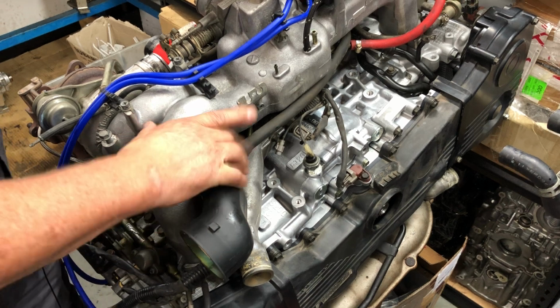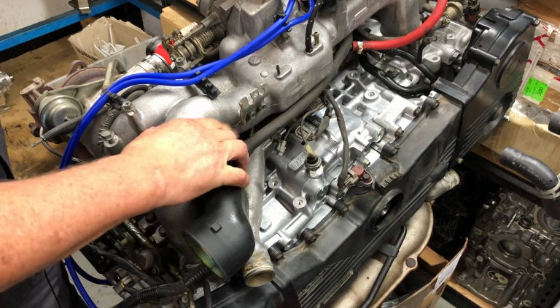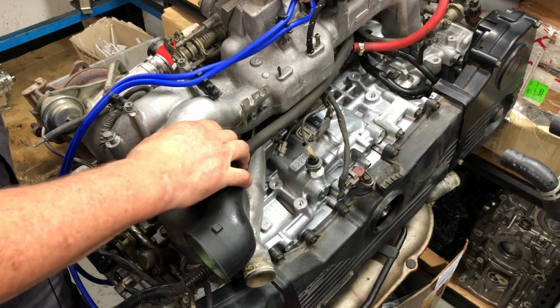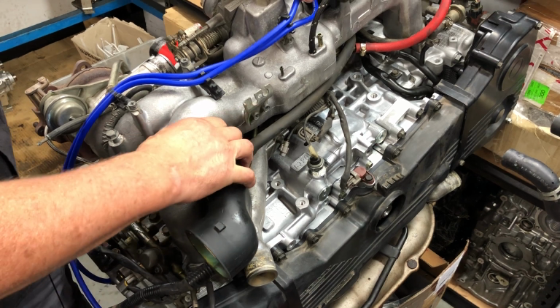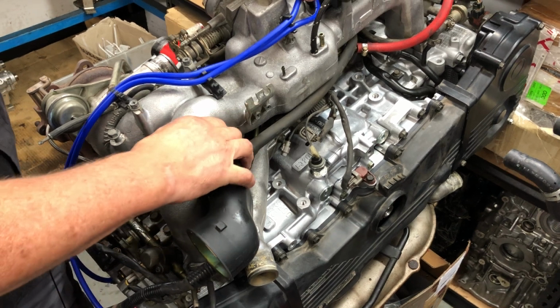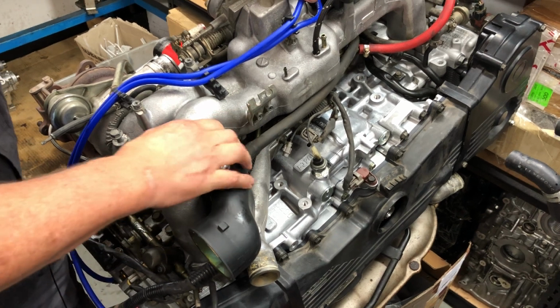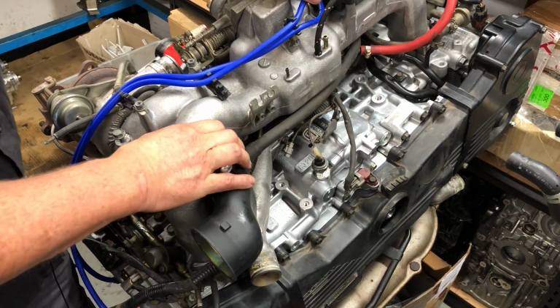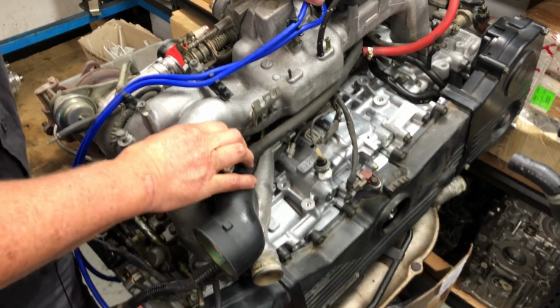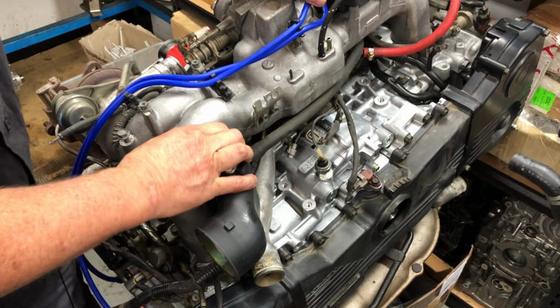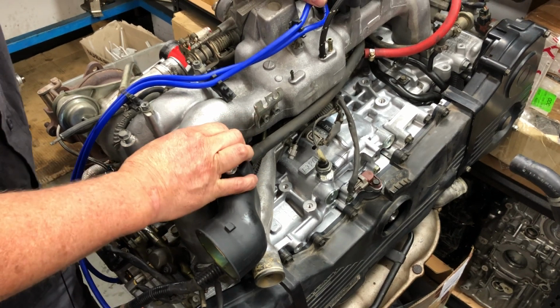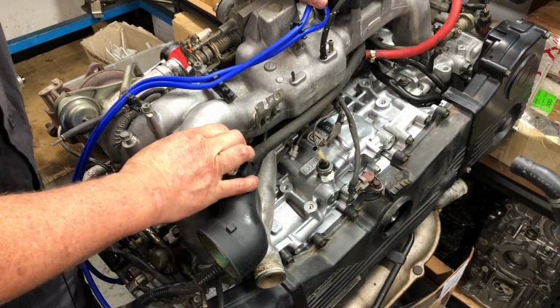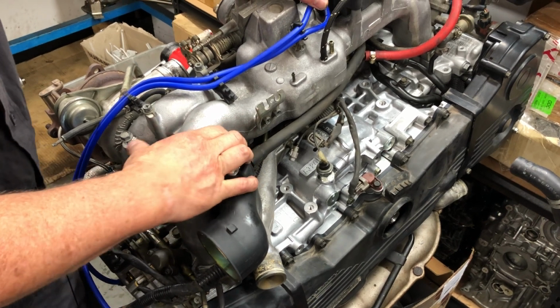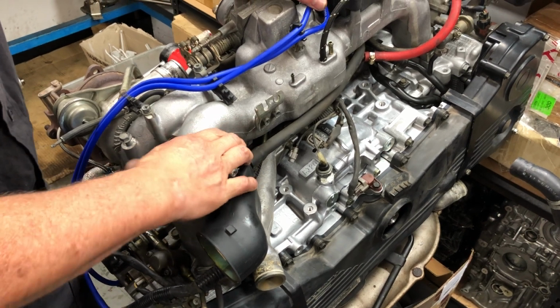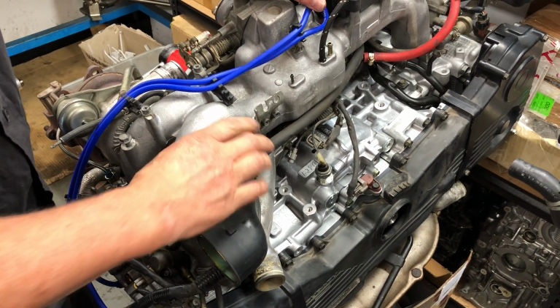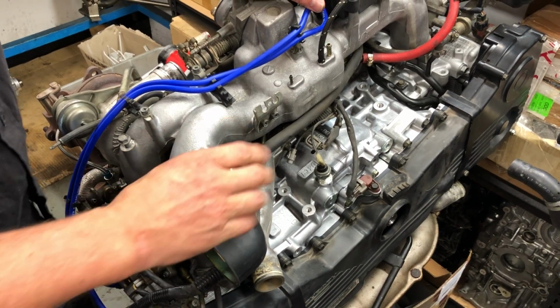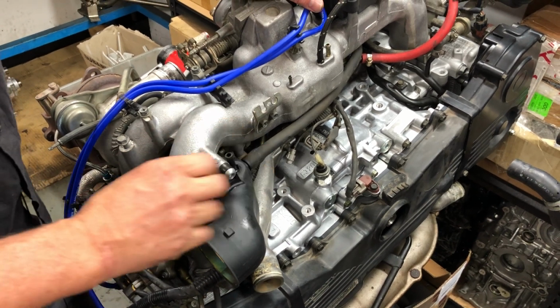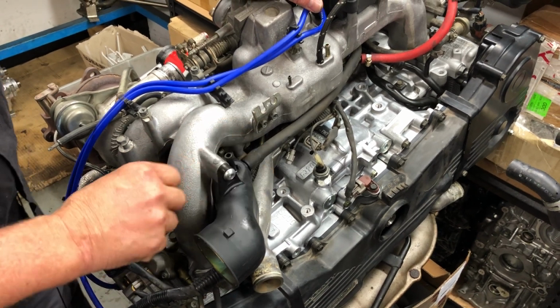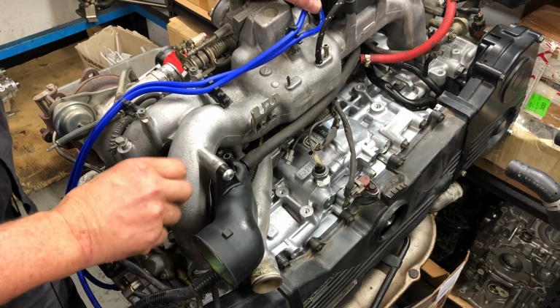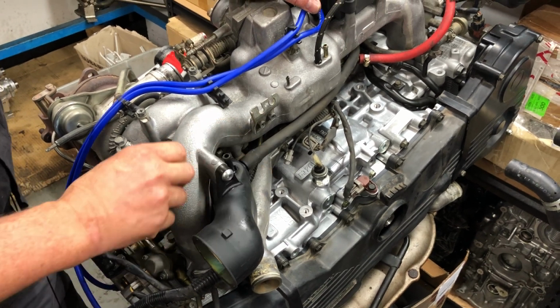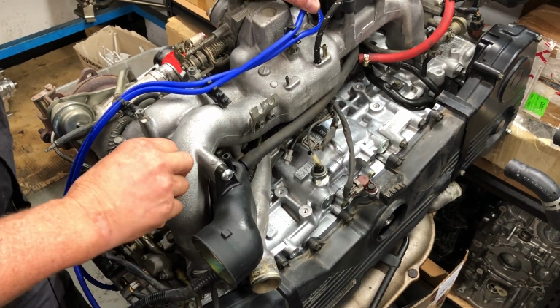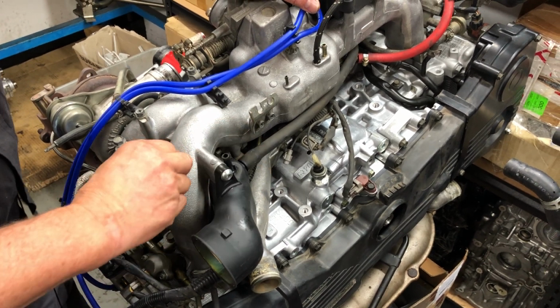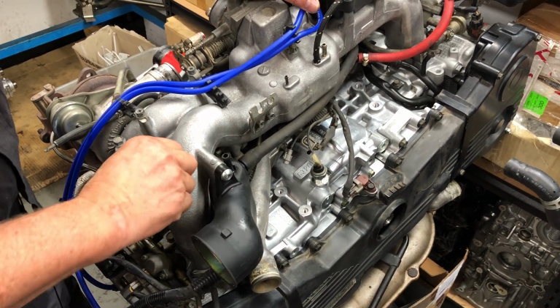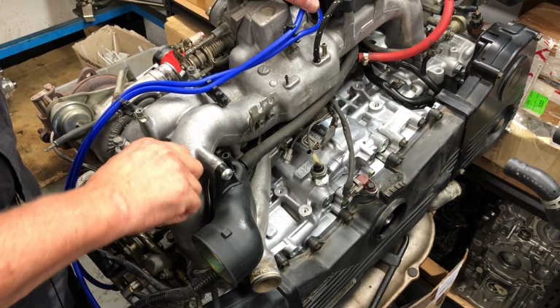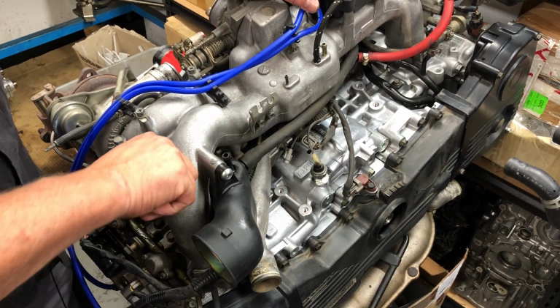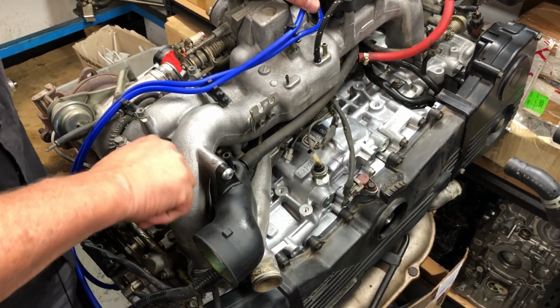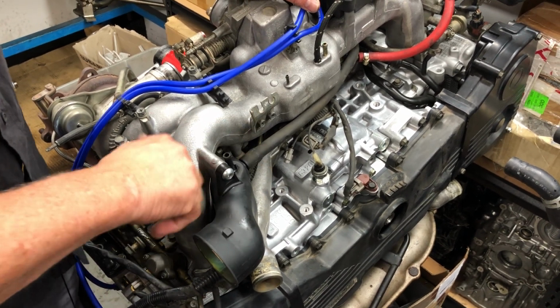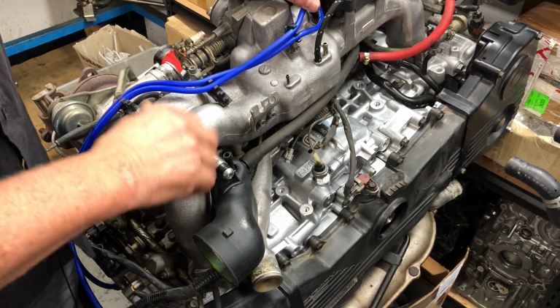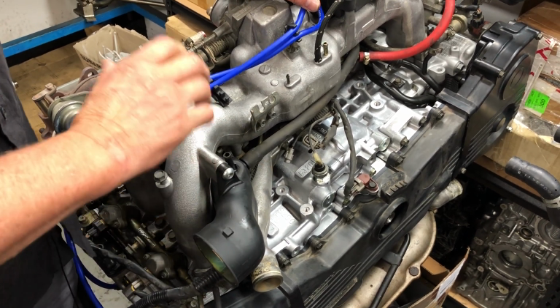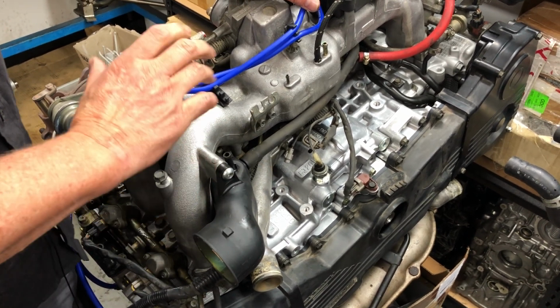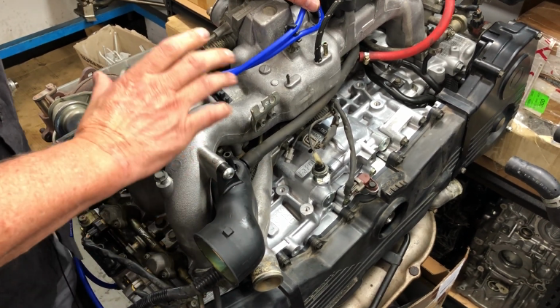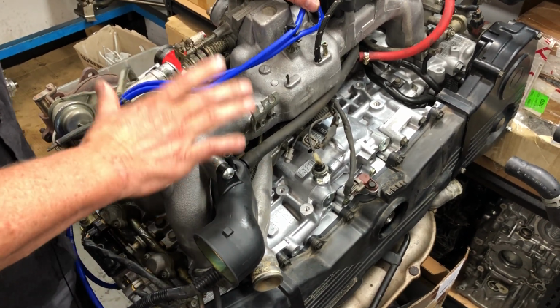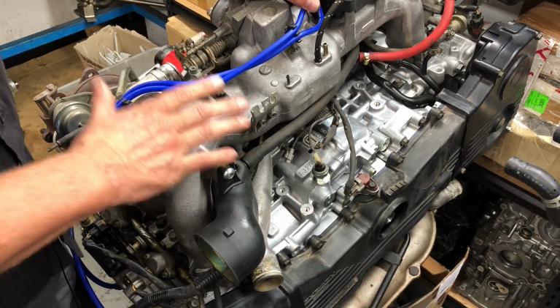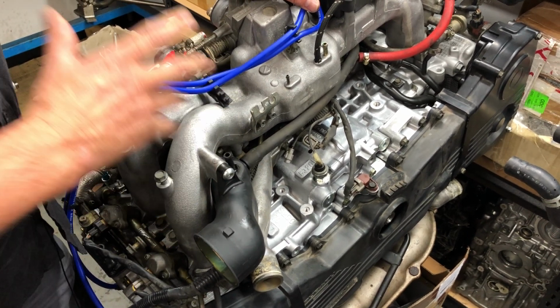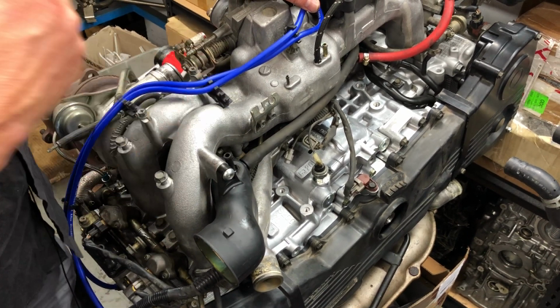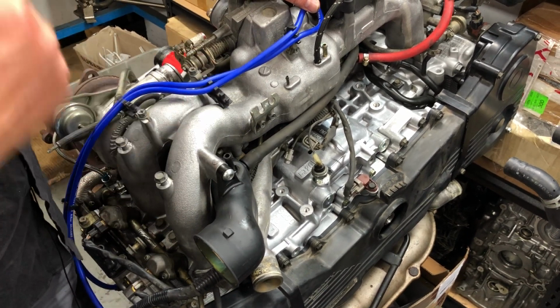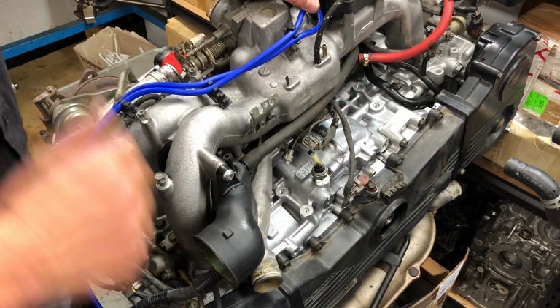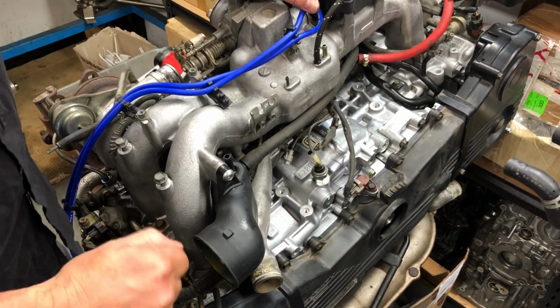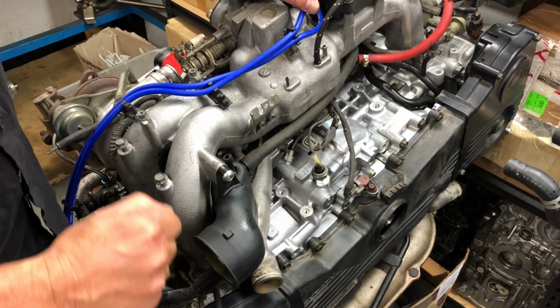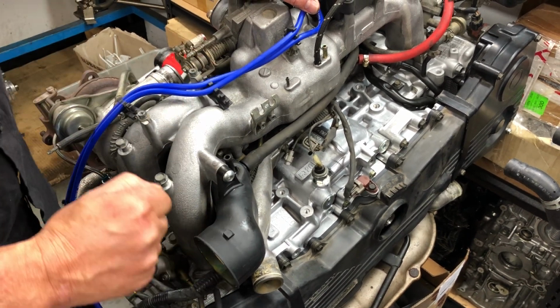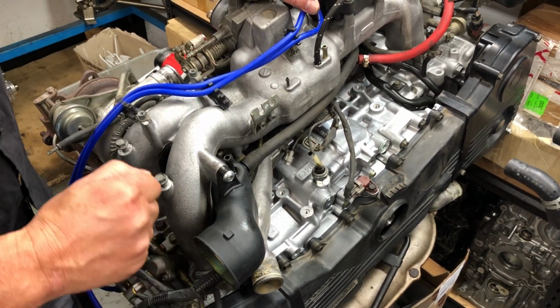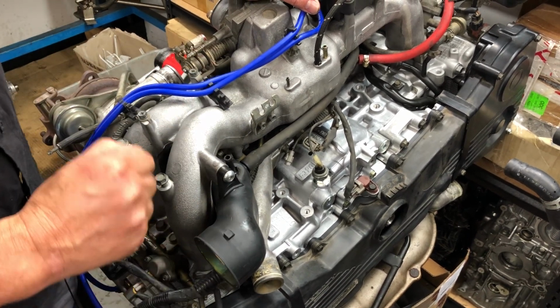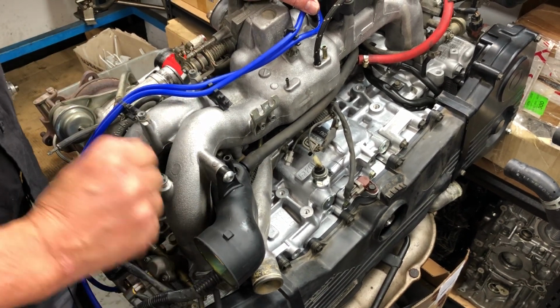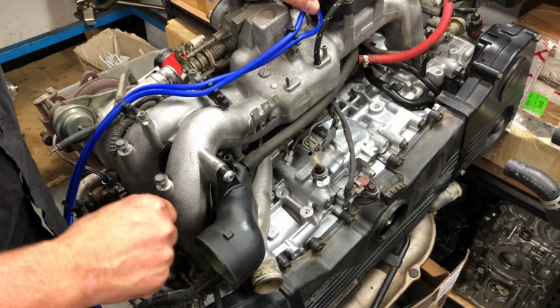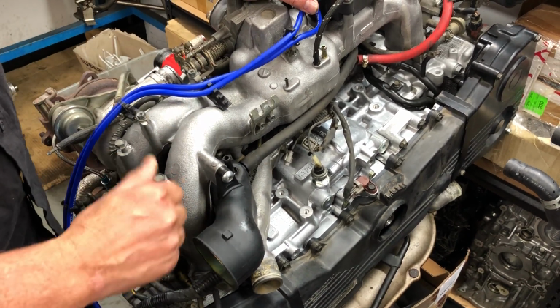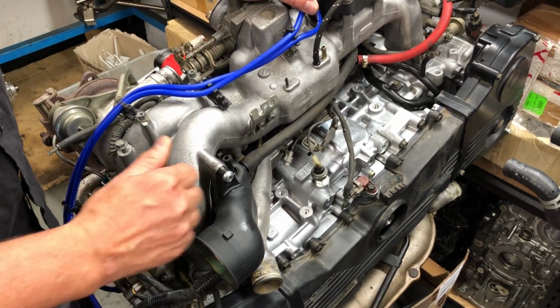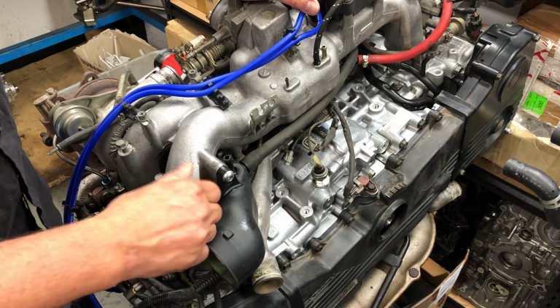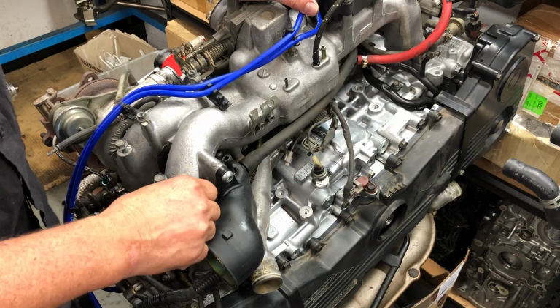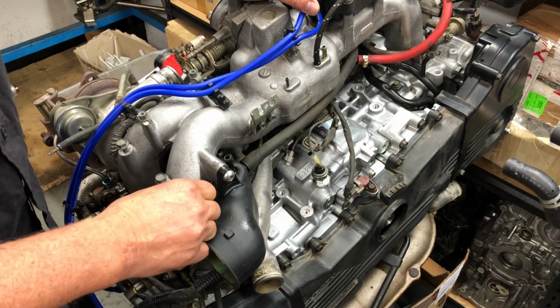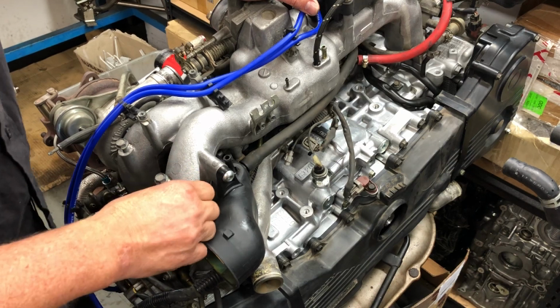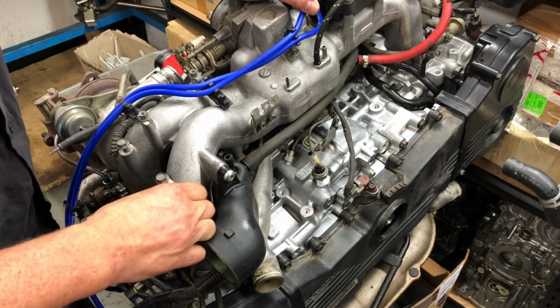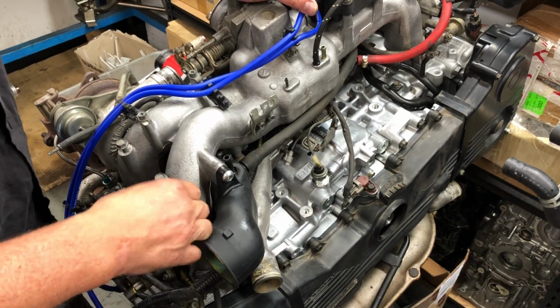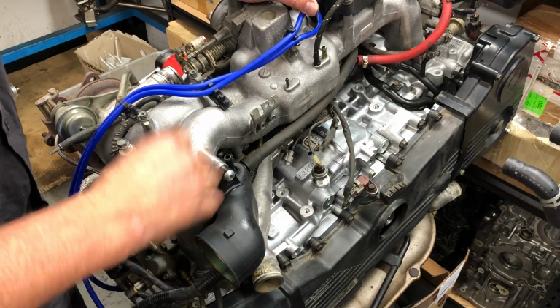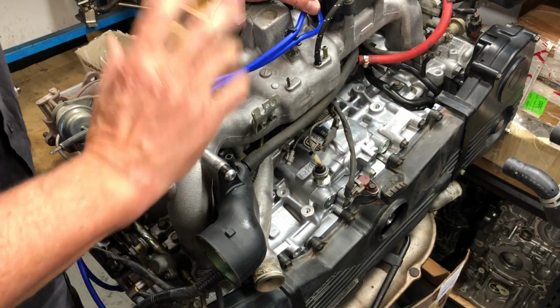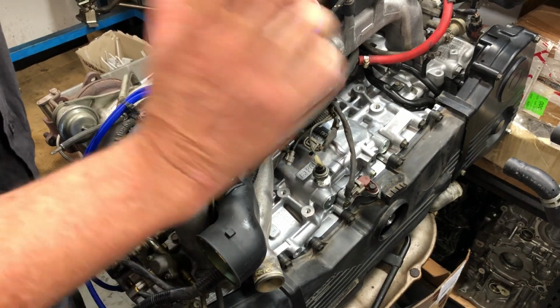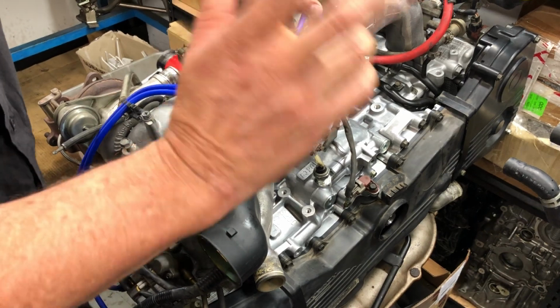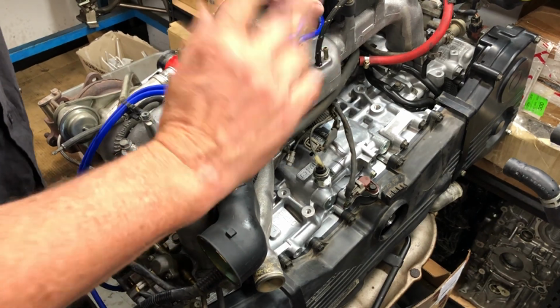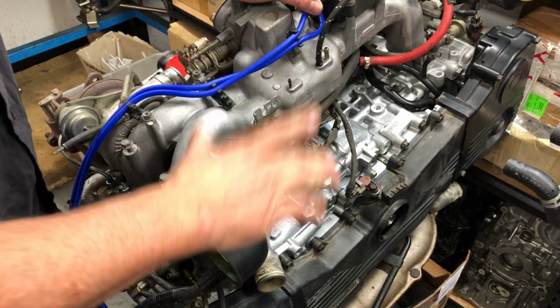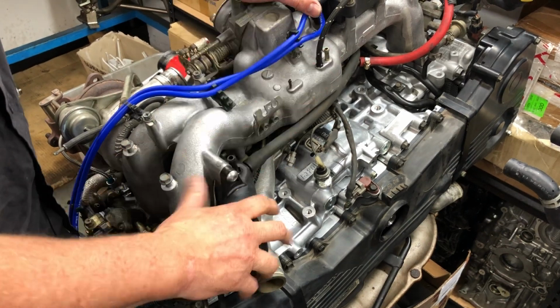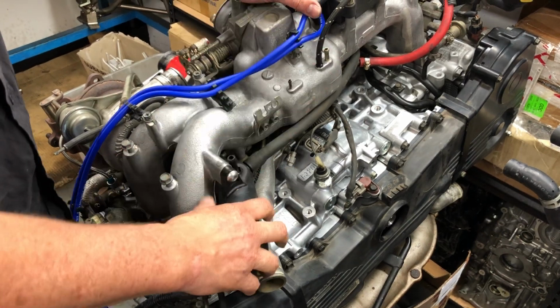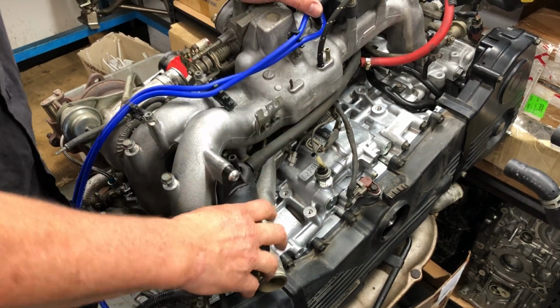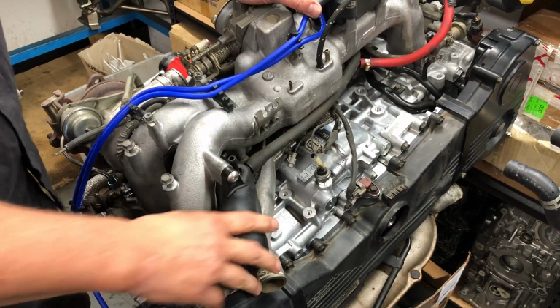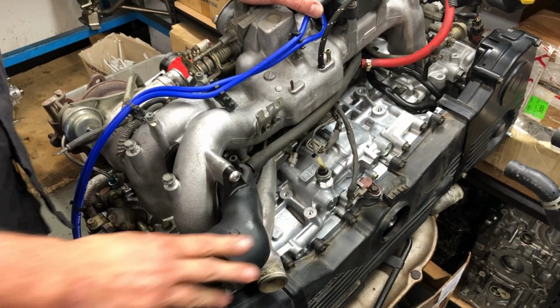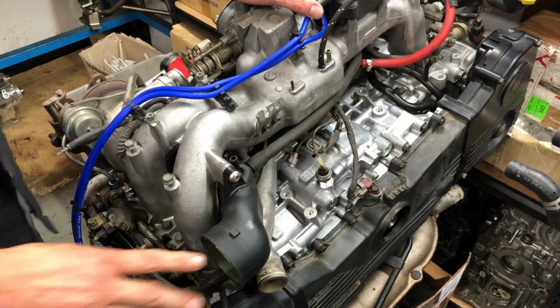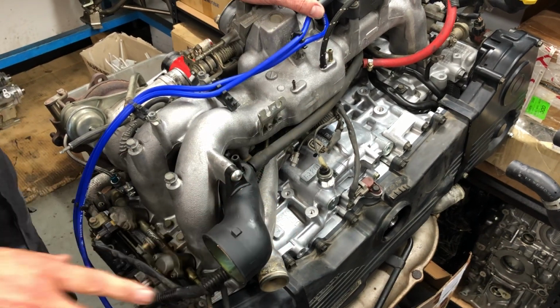This one is a 99-2000, which by the way, you can retune the factory ECU - so don't let anybody tell you you can't.